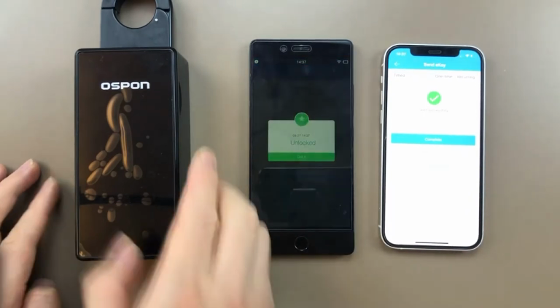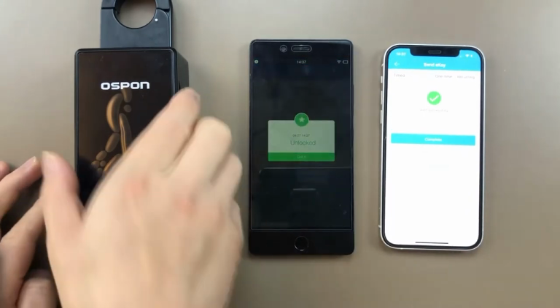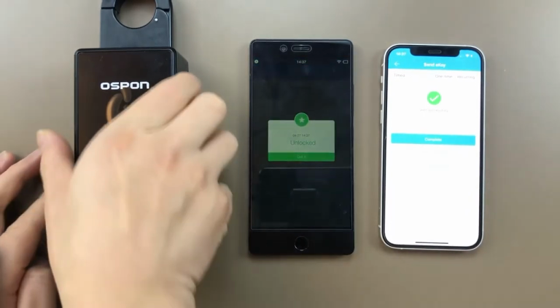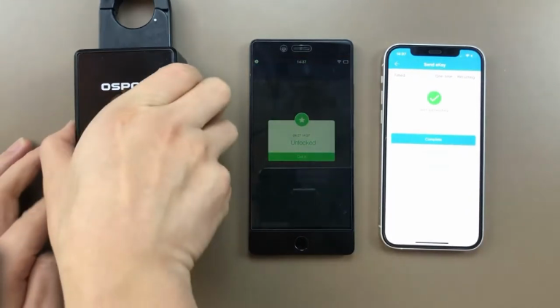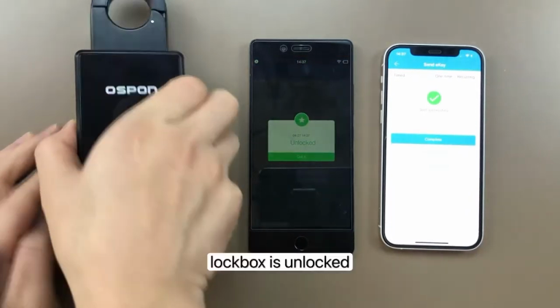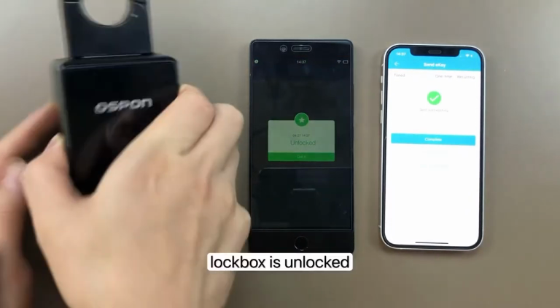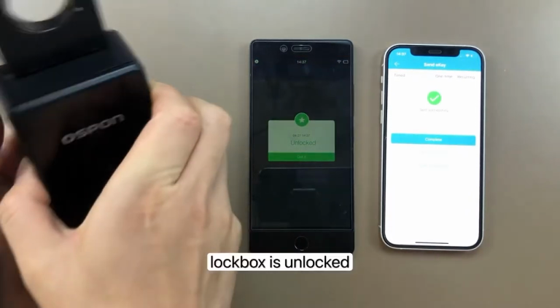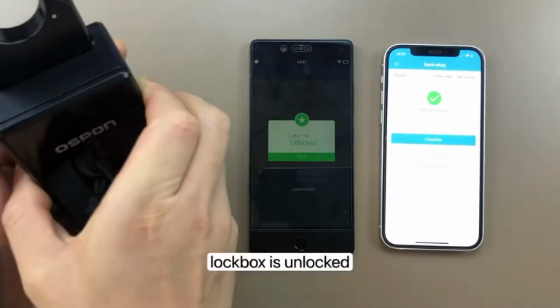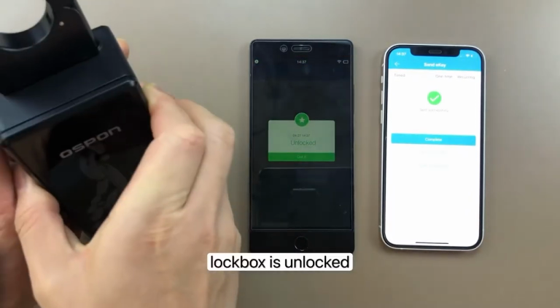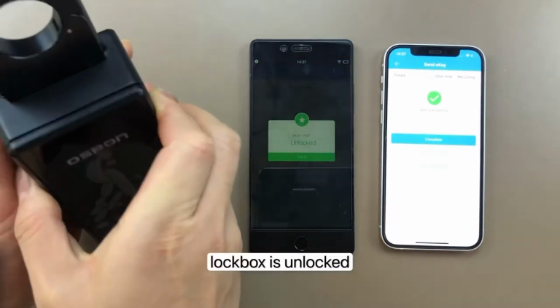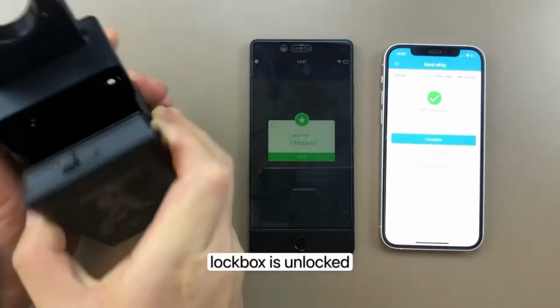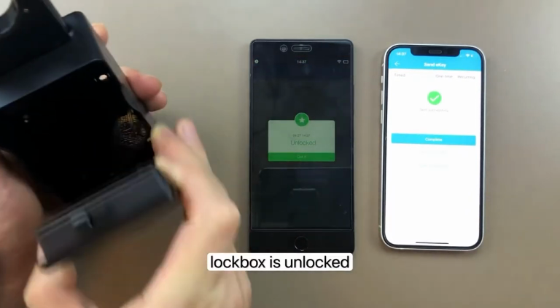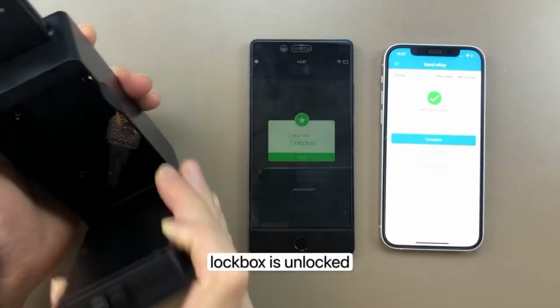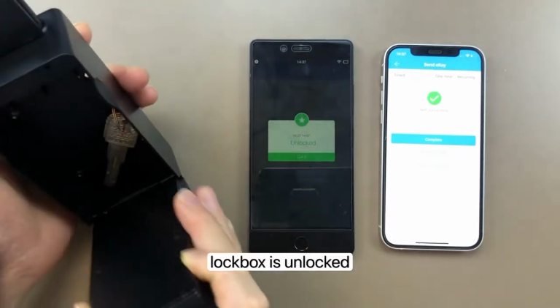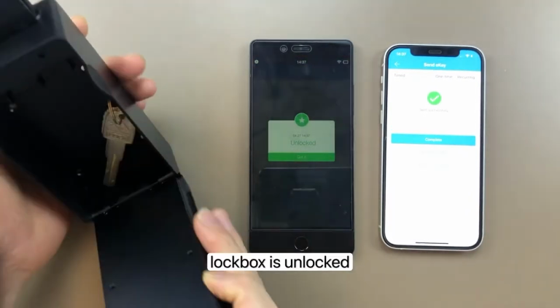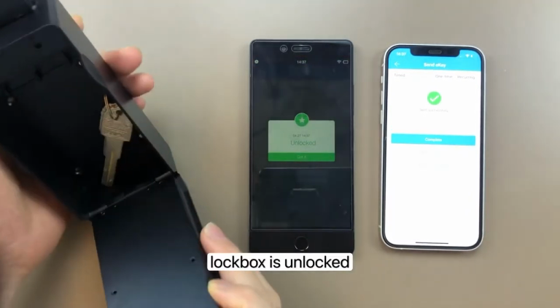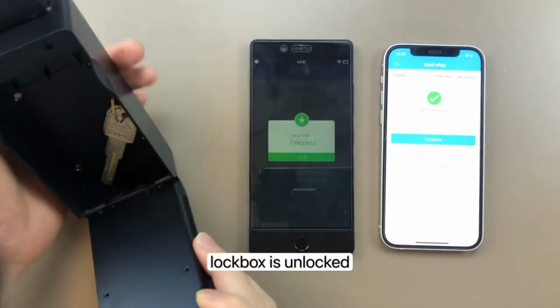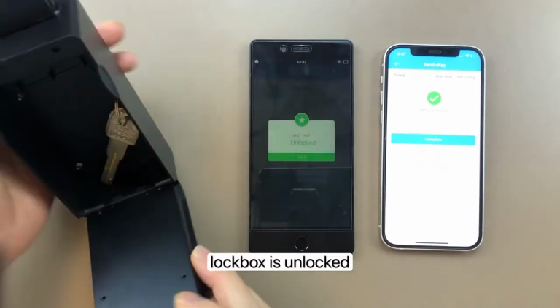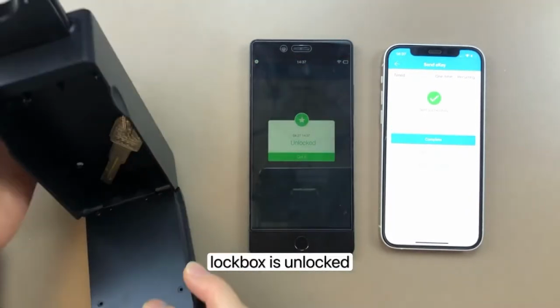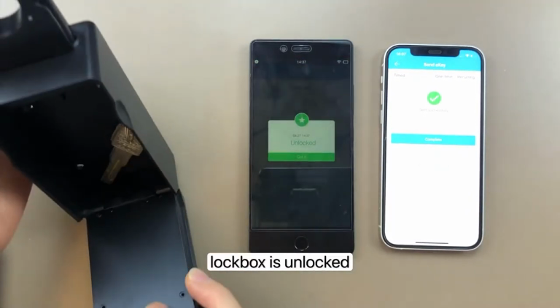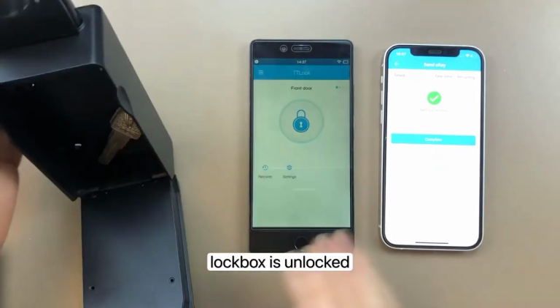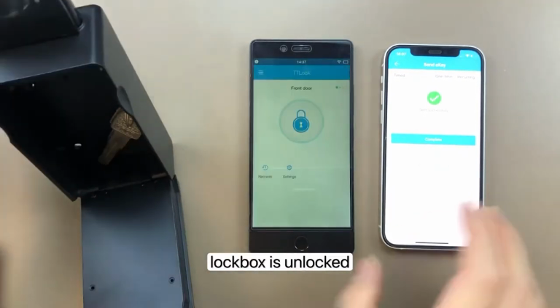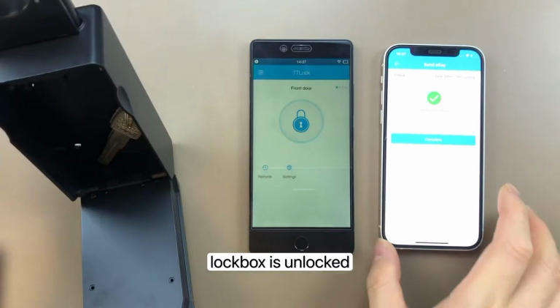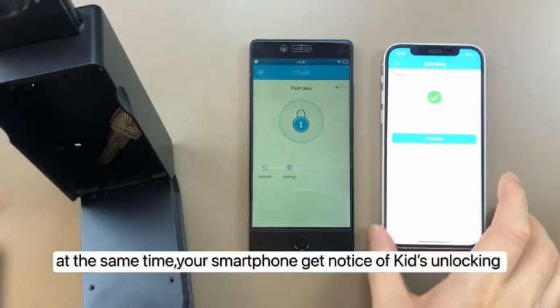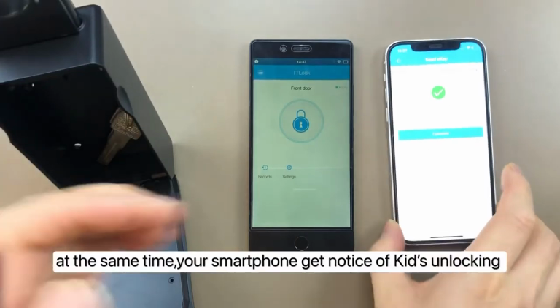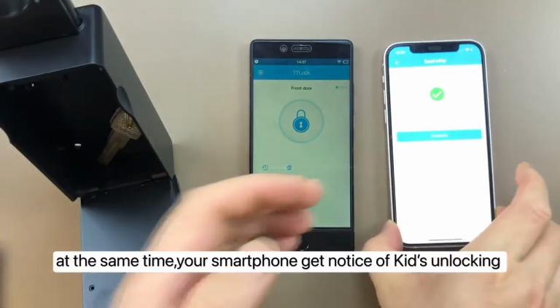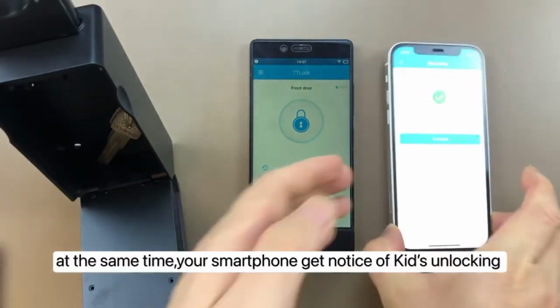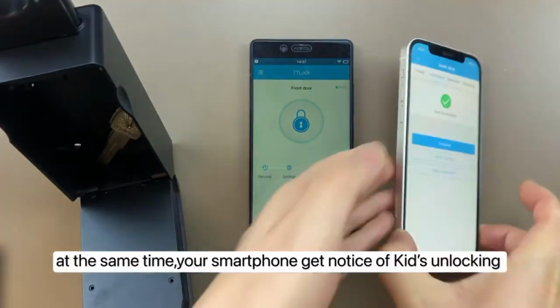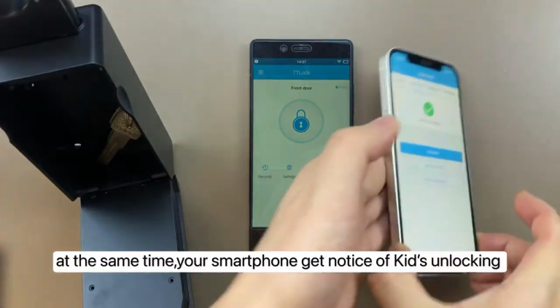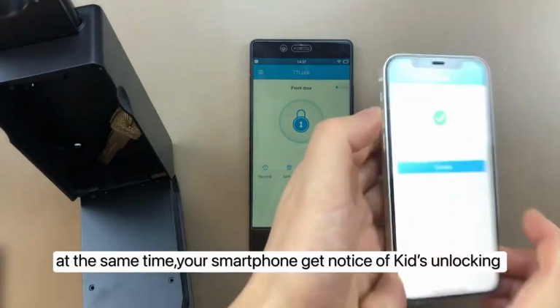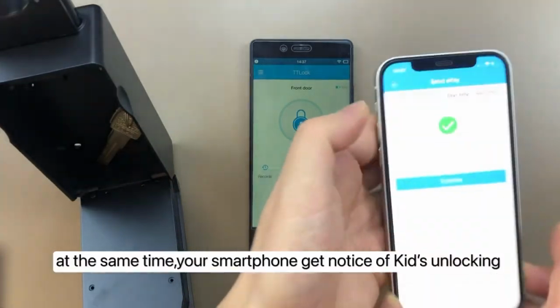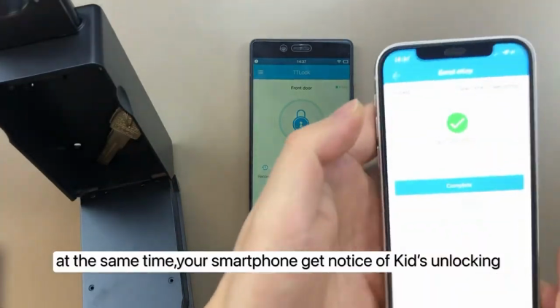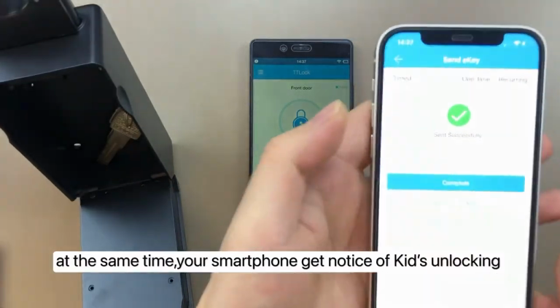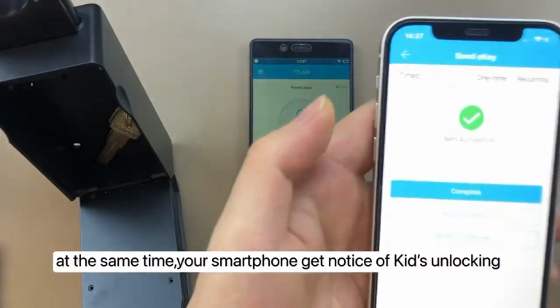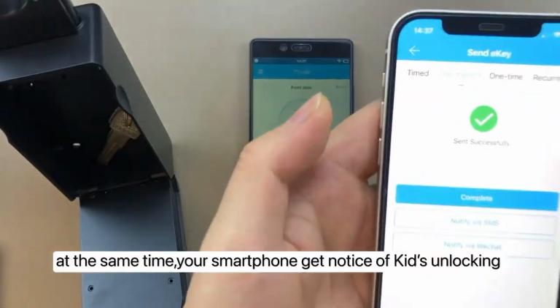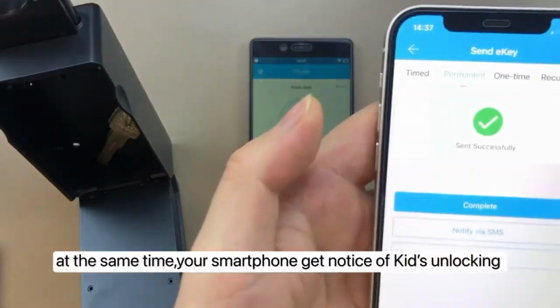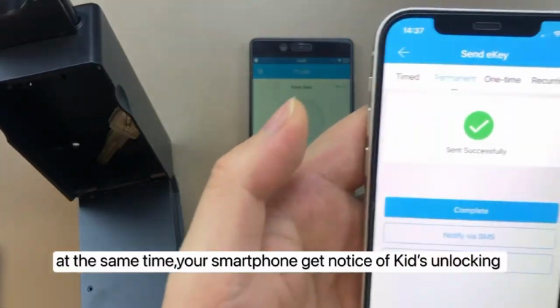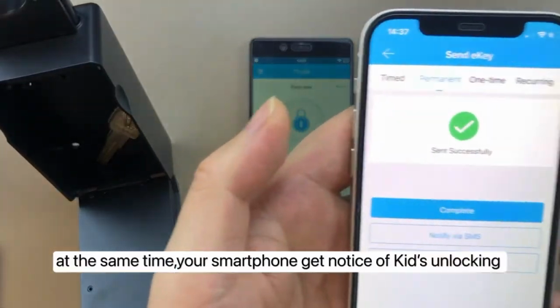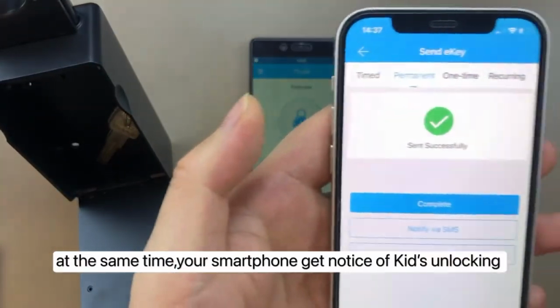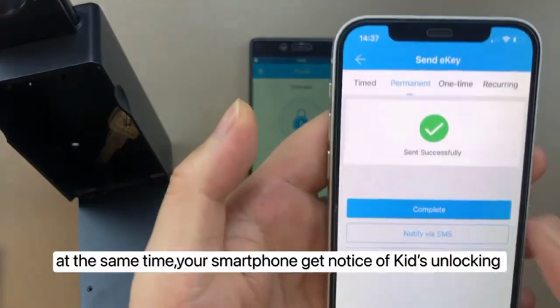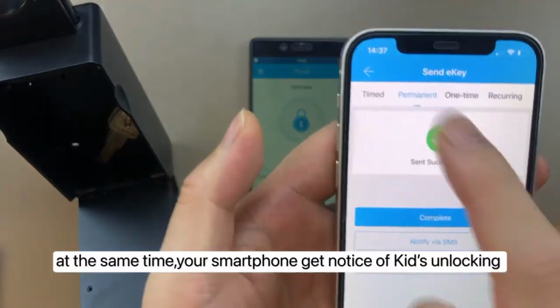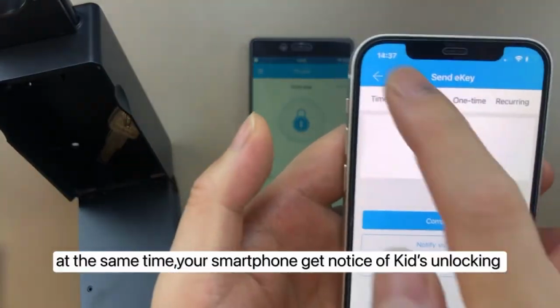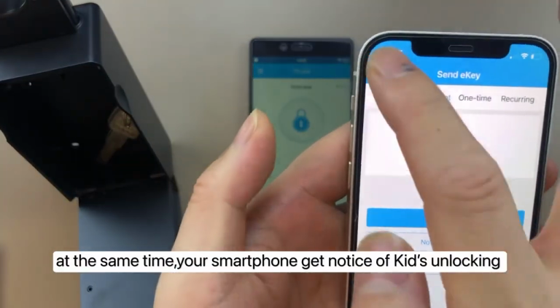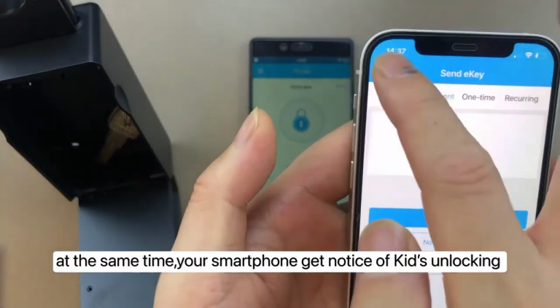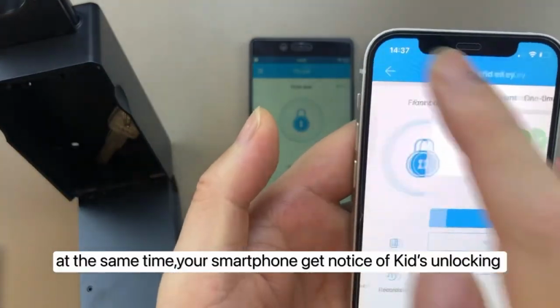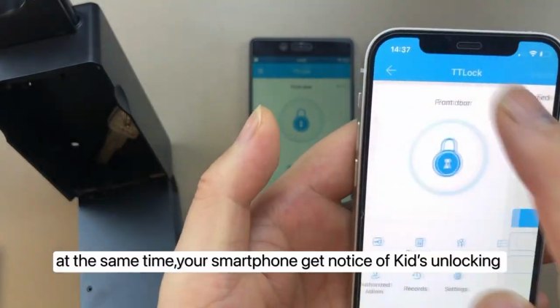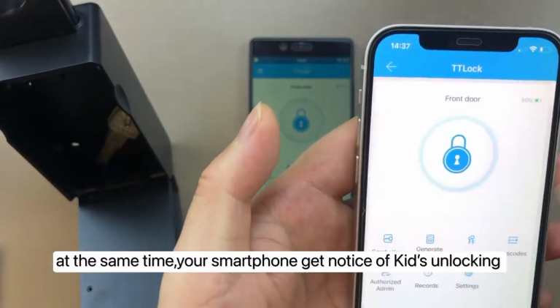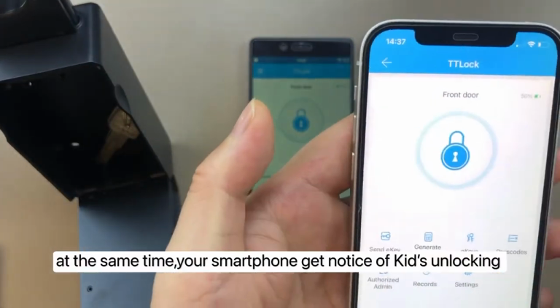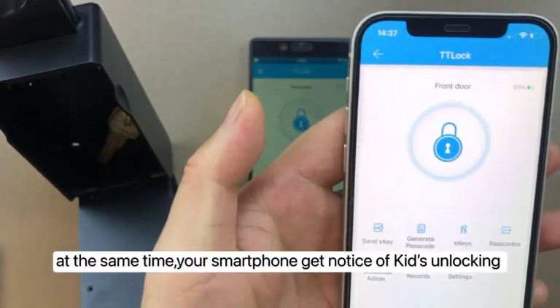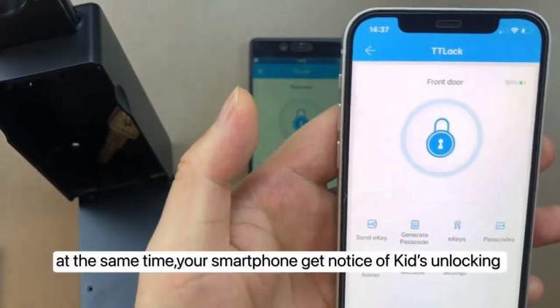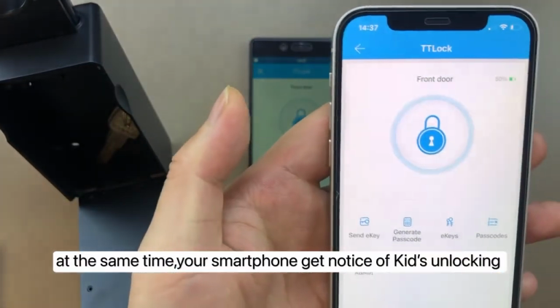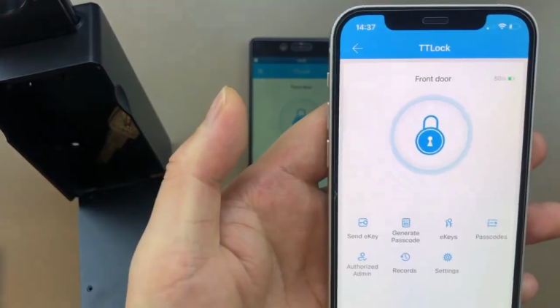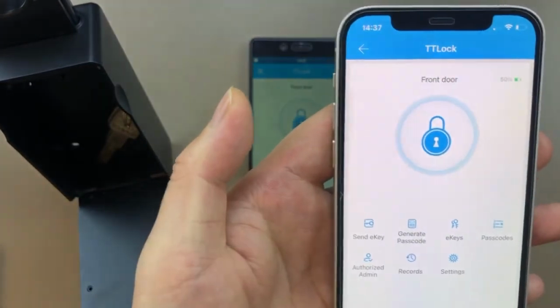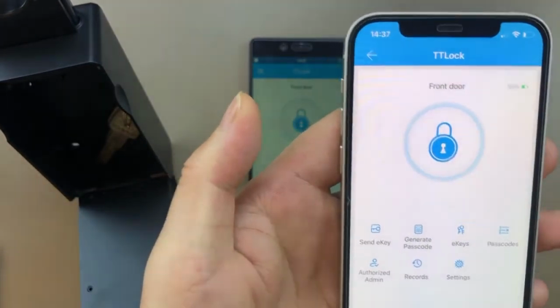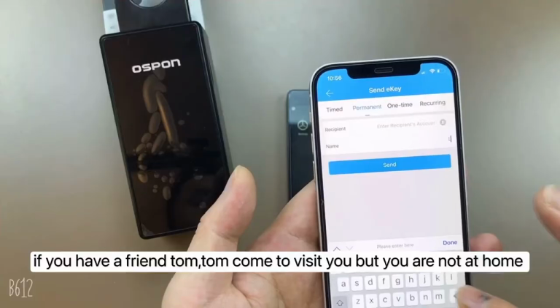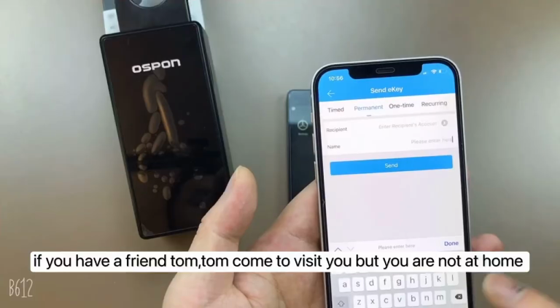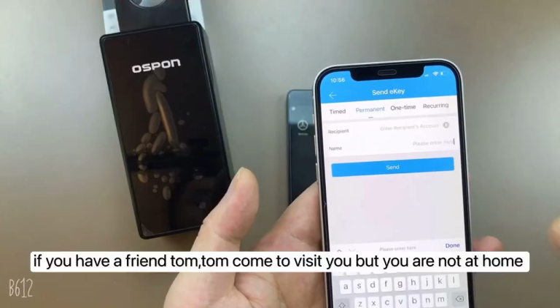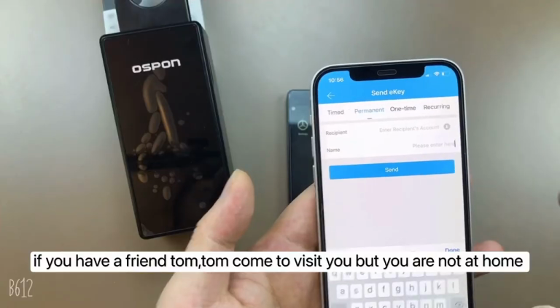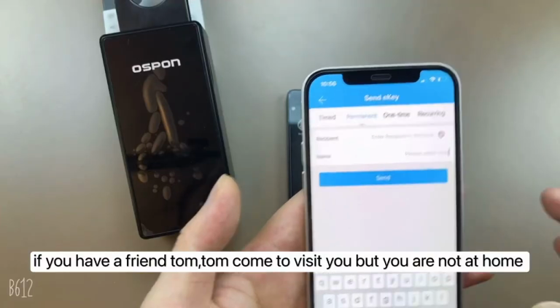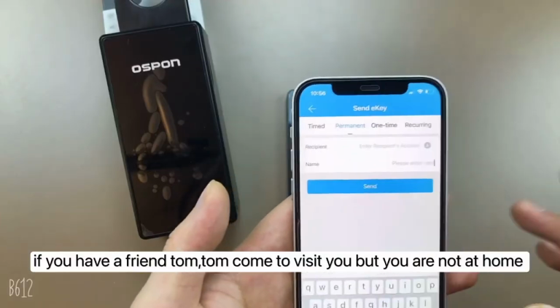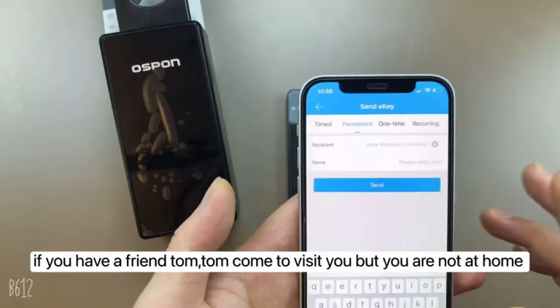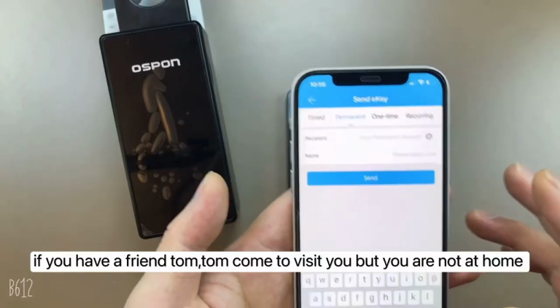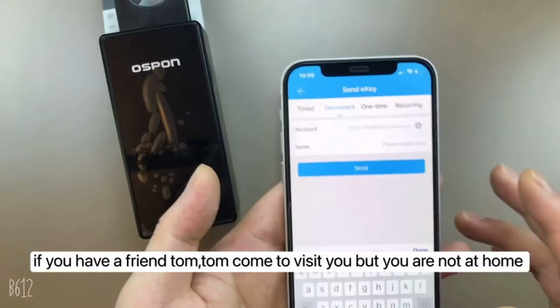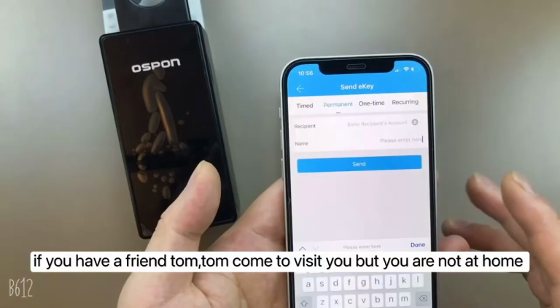The lockbox is unlocked. At the same time, your smartphone receives a notification that your kid has unlocked the lockbox.